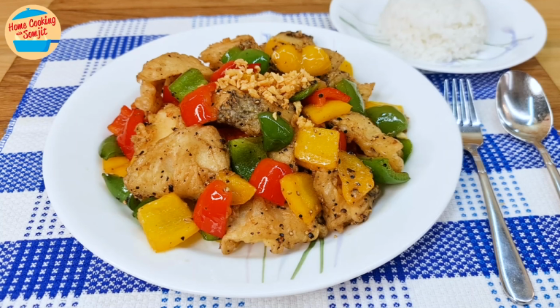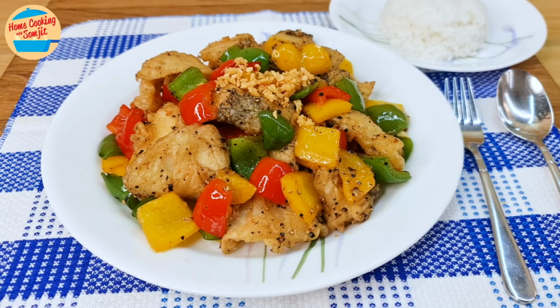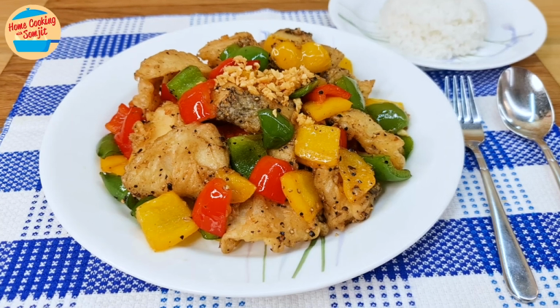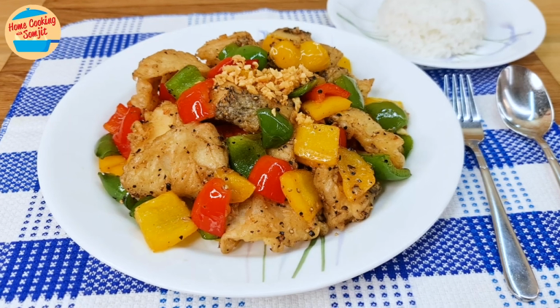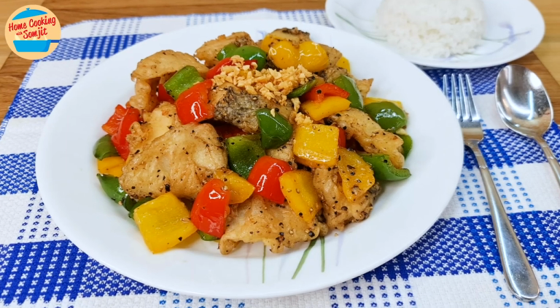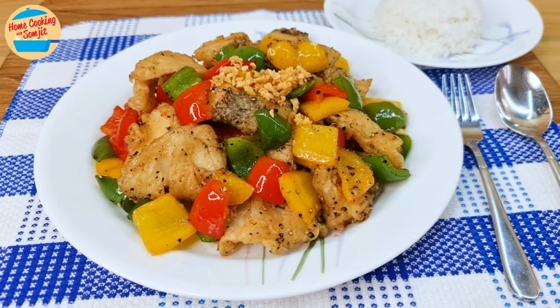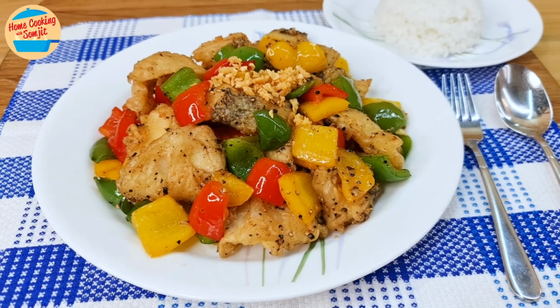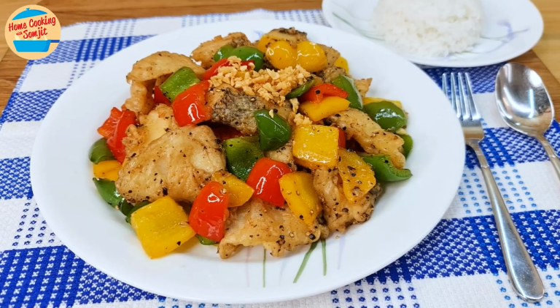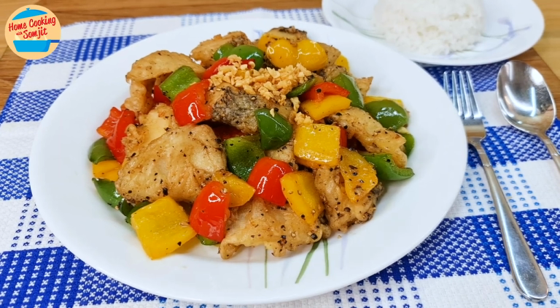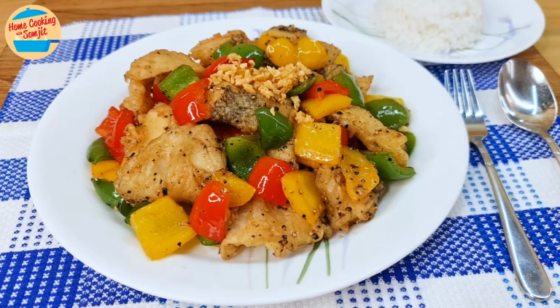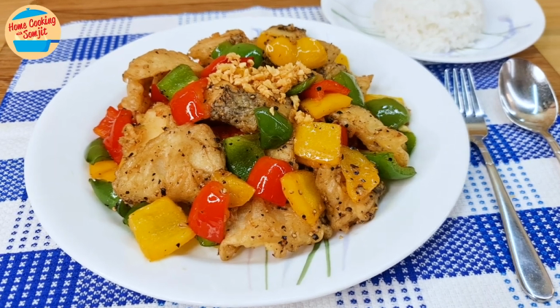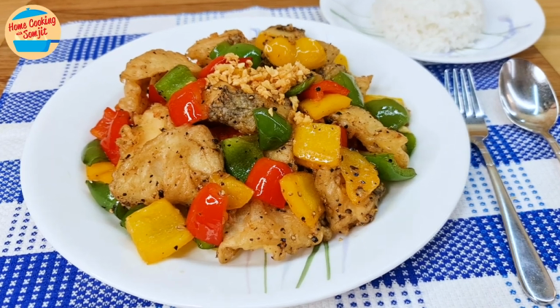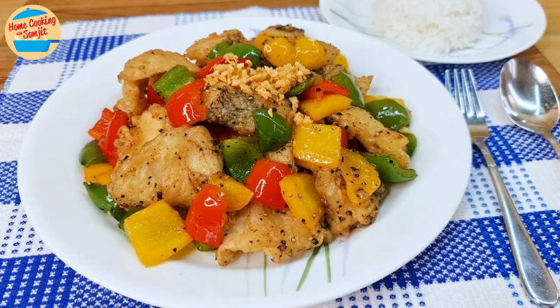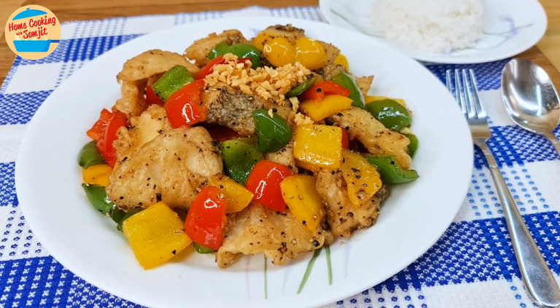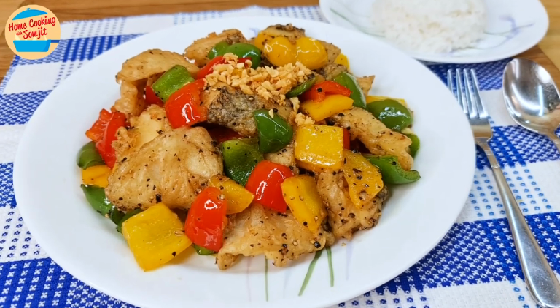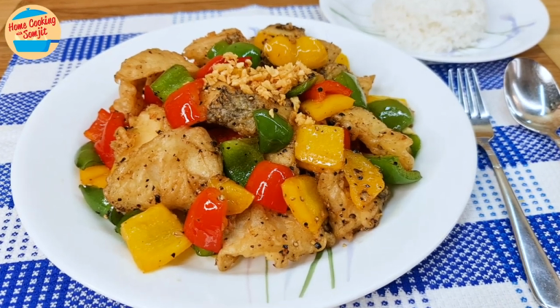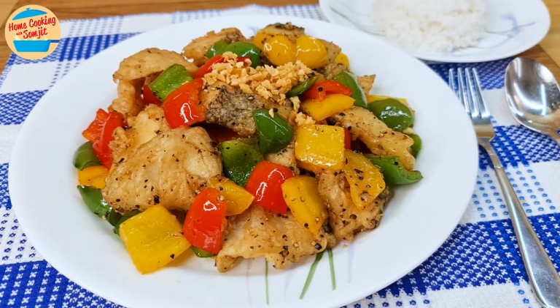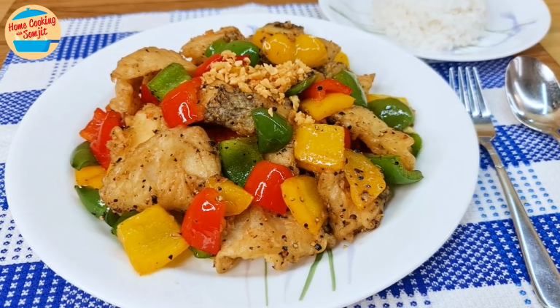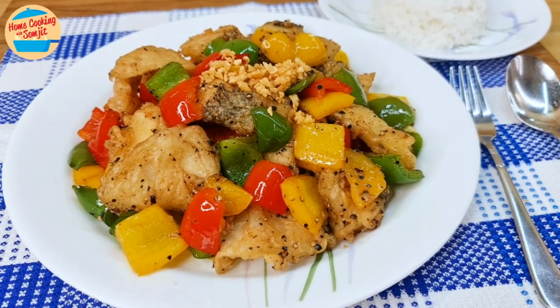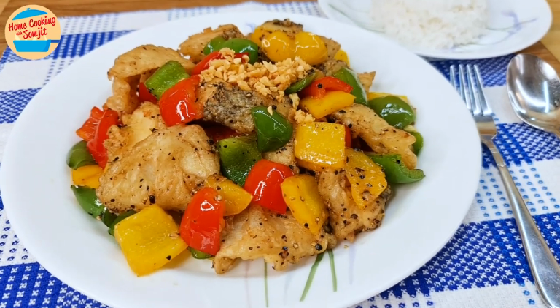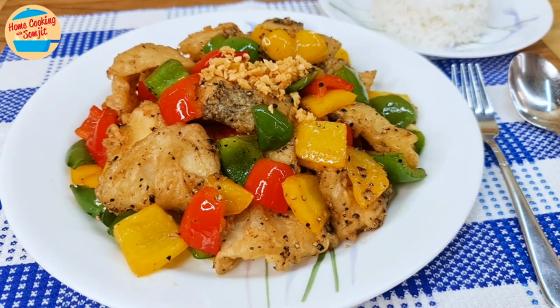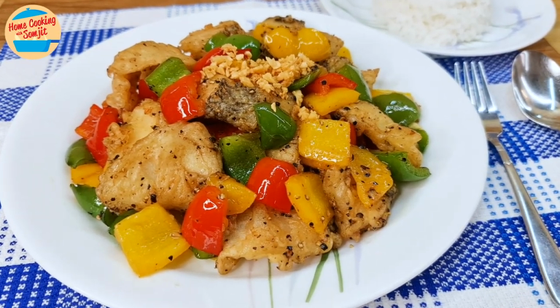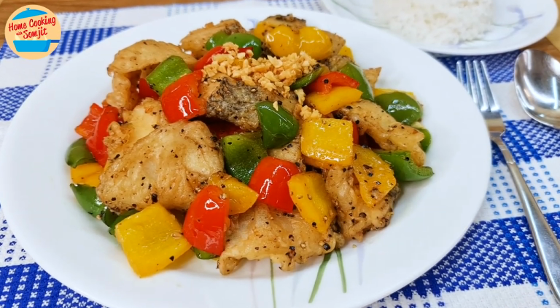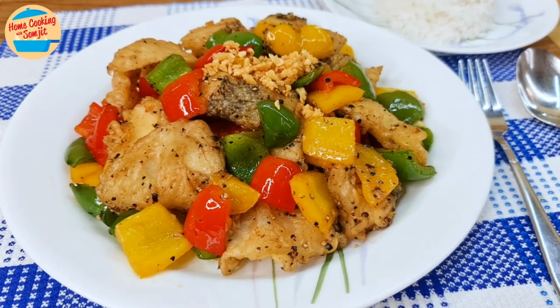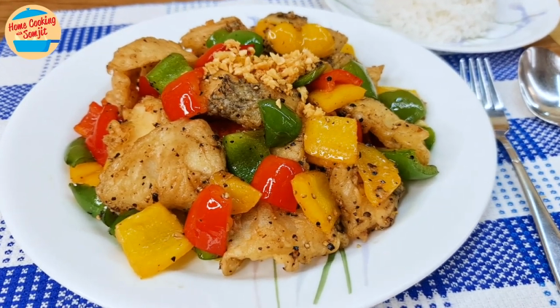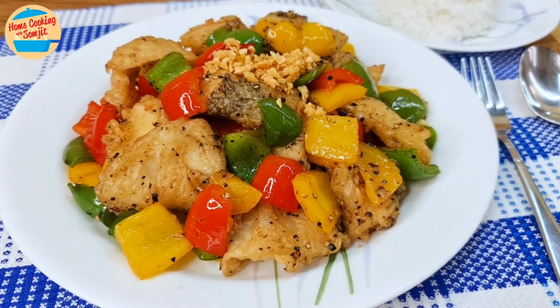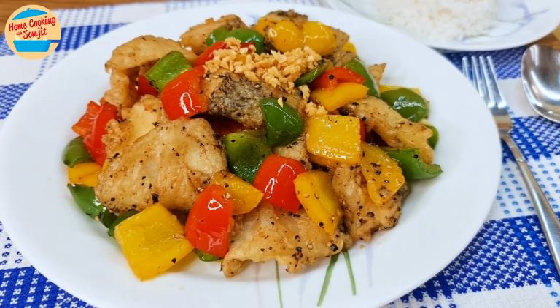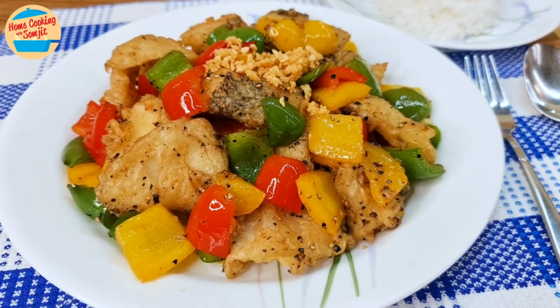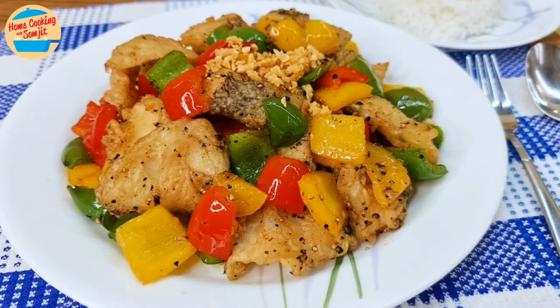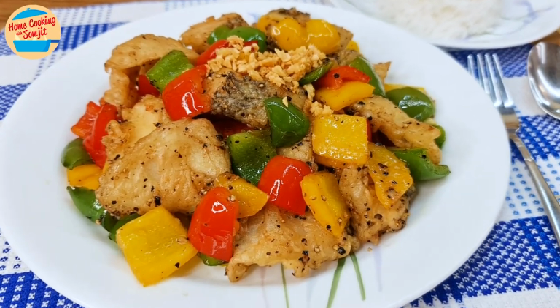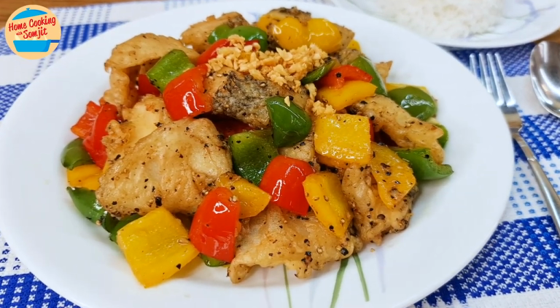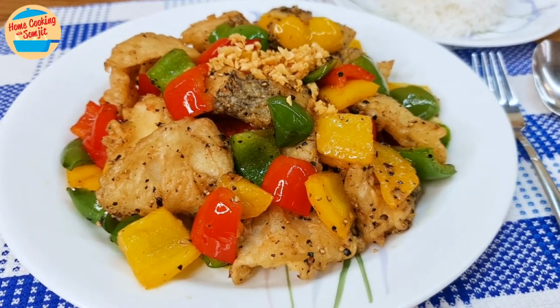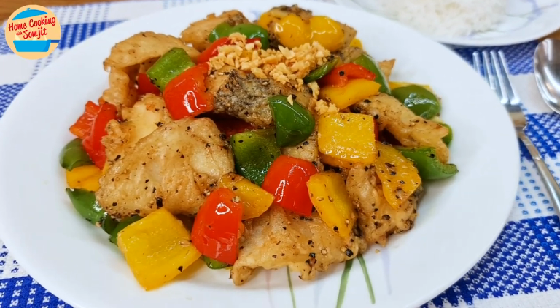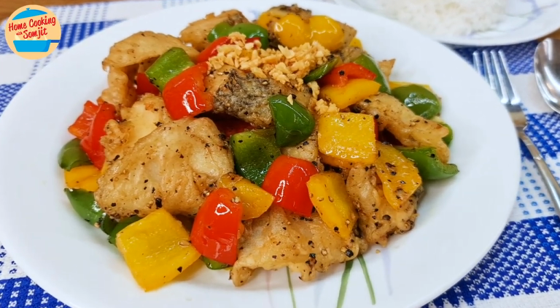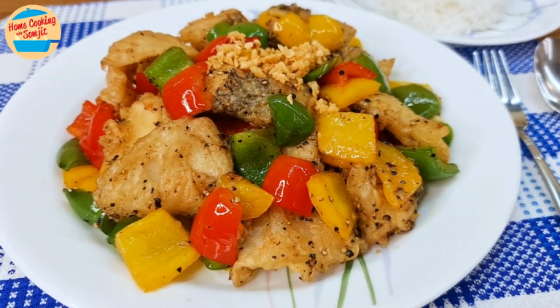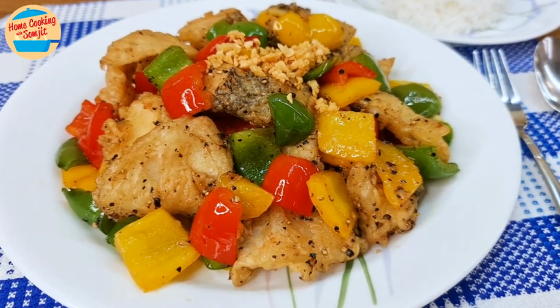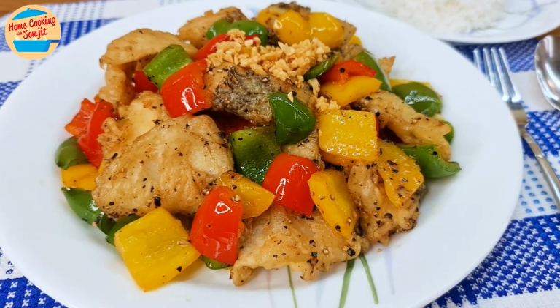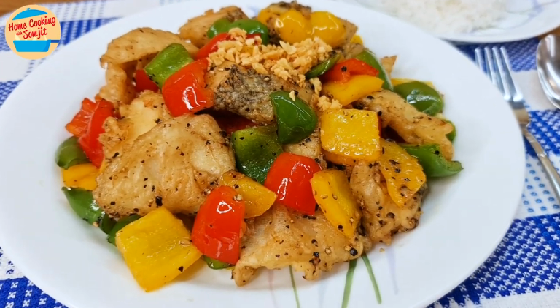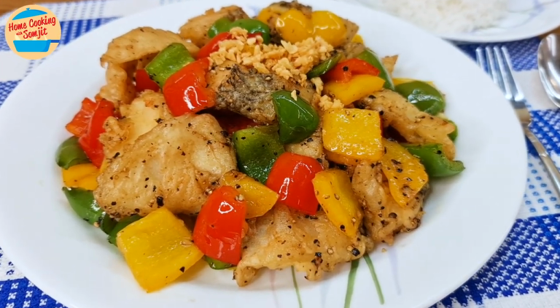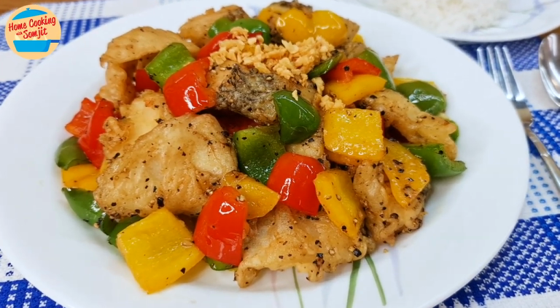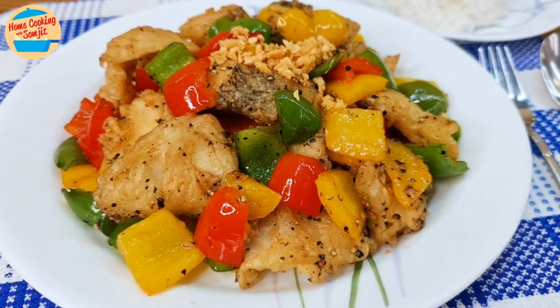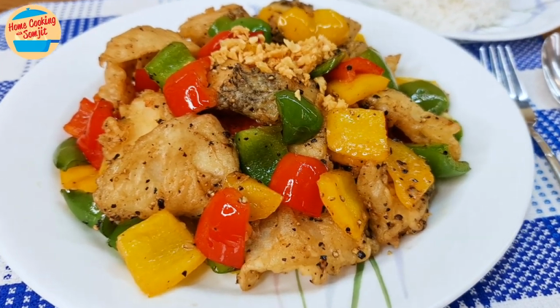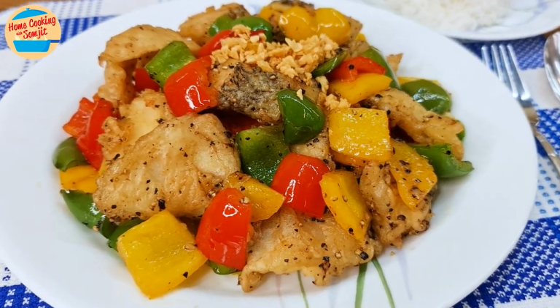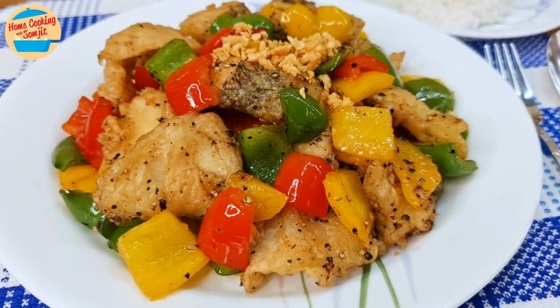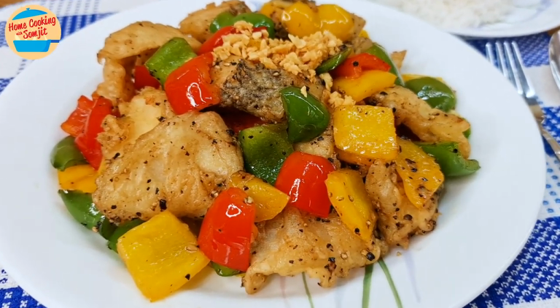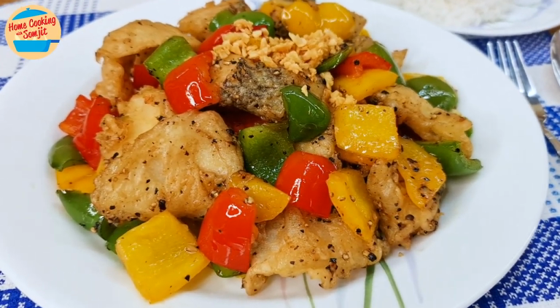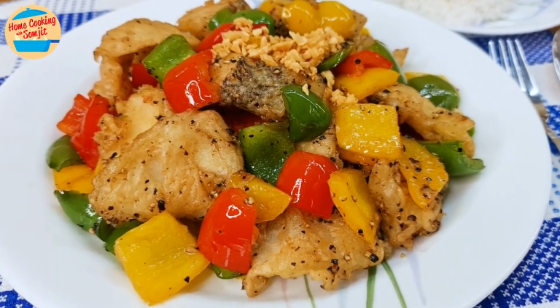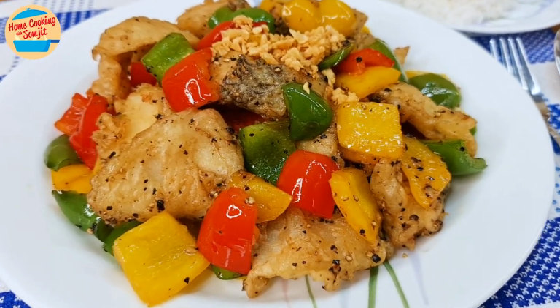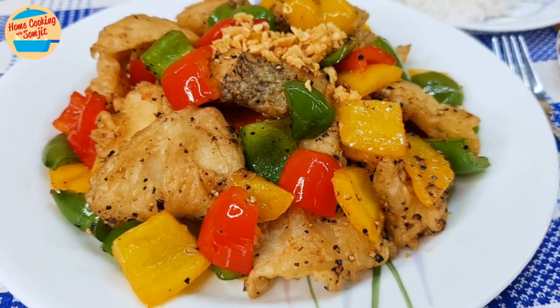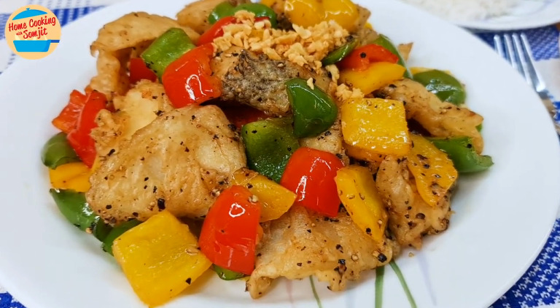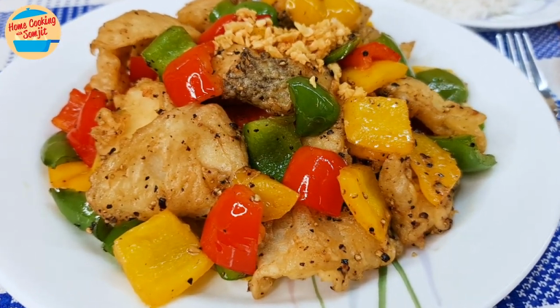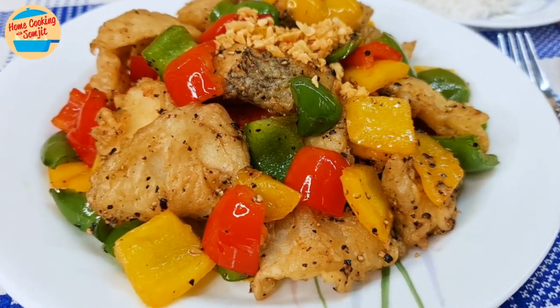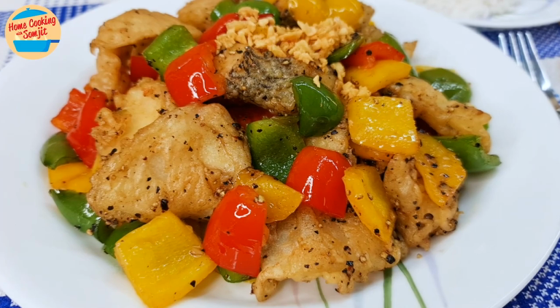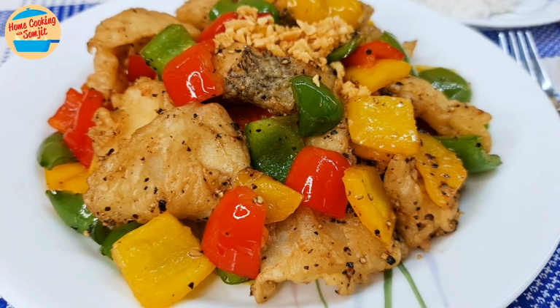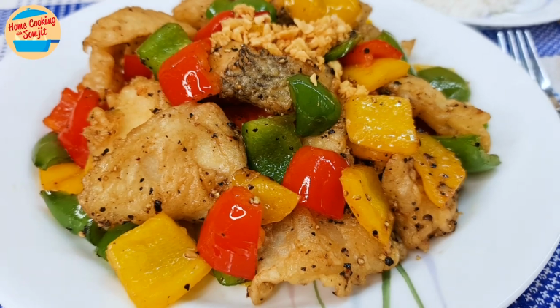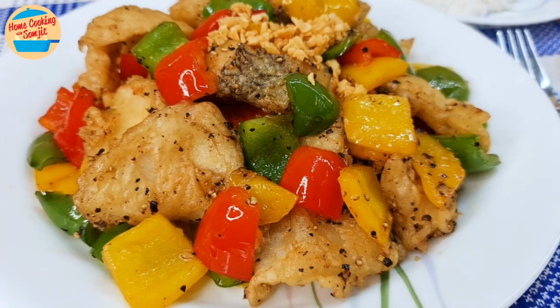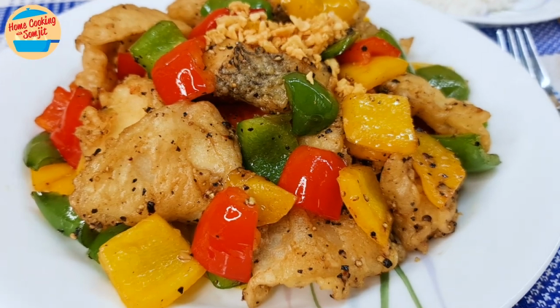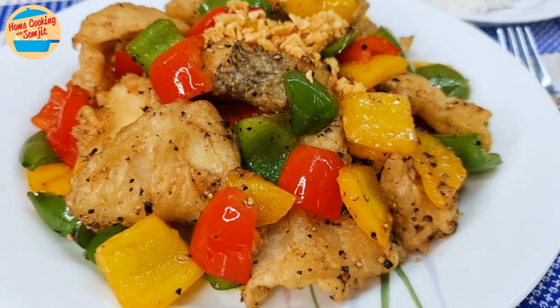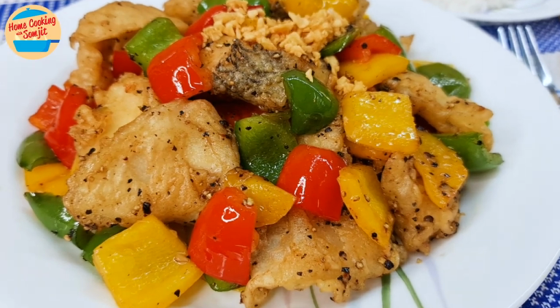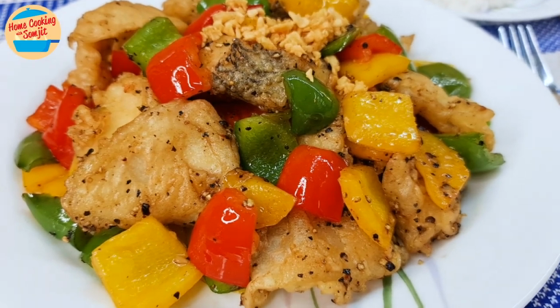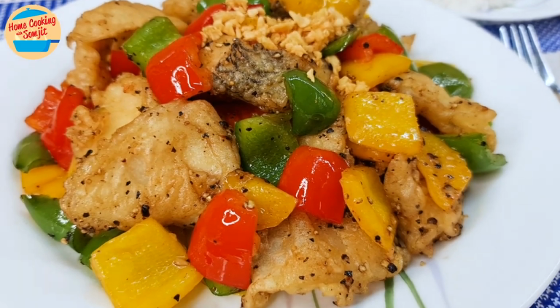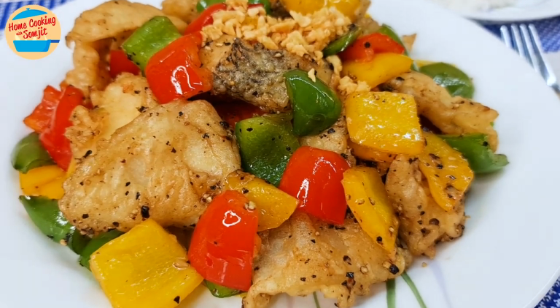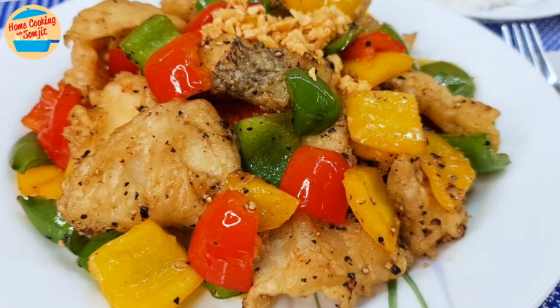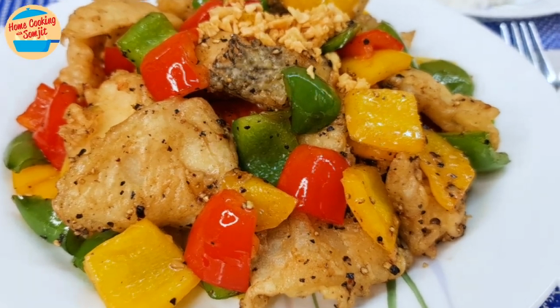Today, I'm cooking a simple and easy stir-fried black pepper fish for dinner. This recipe is for 4 servings.